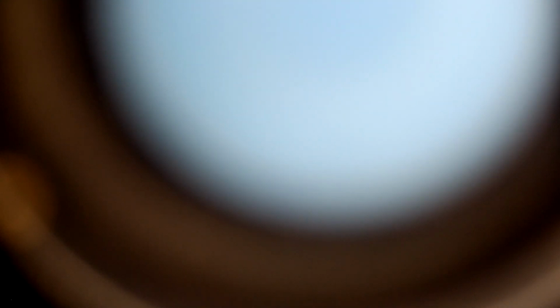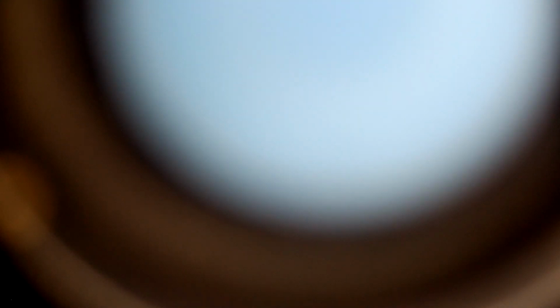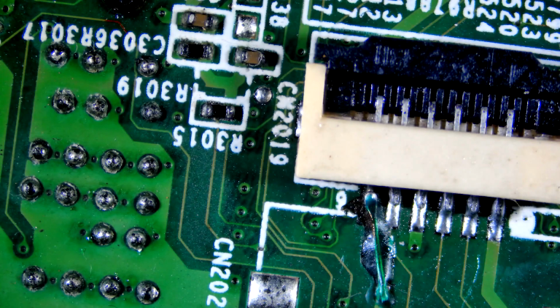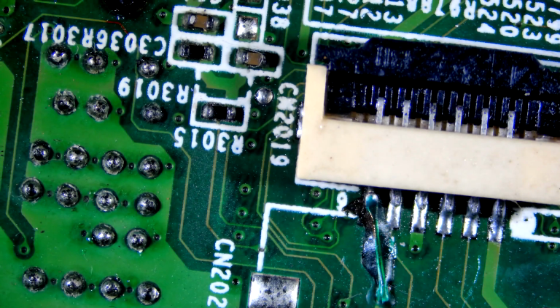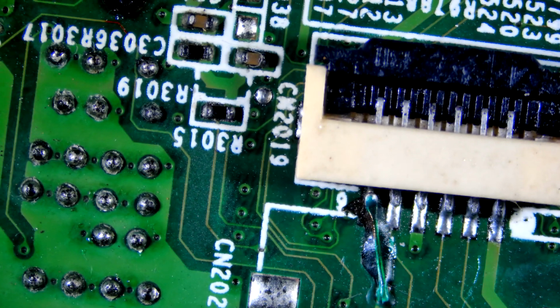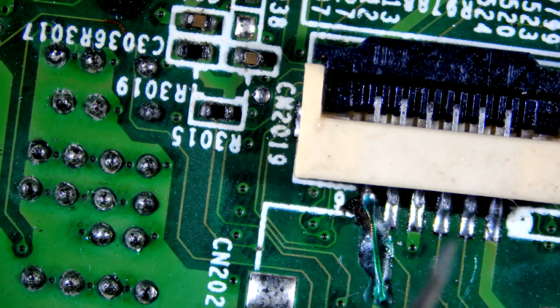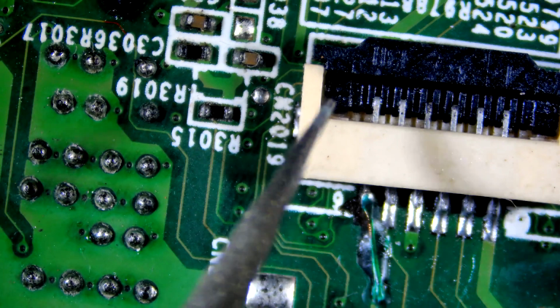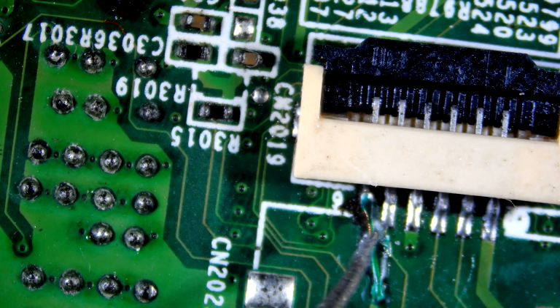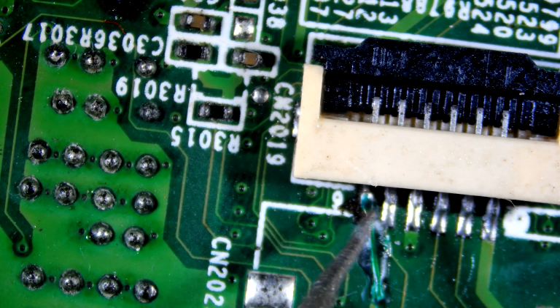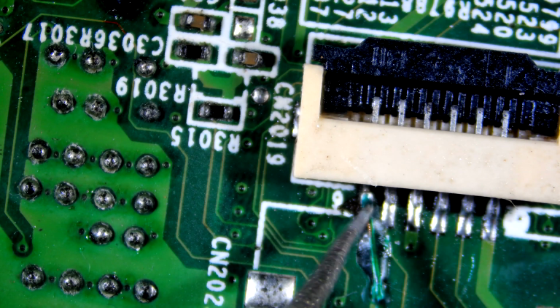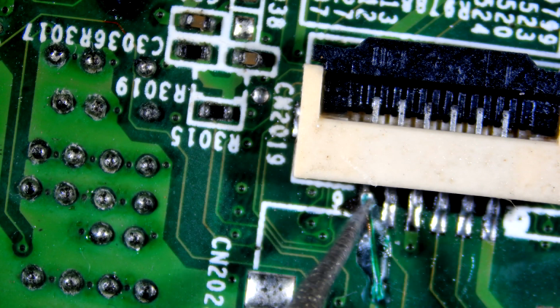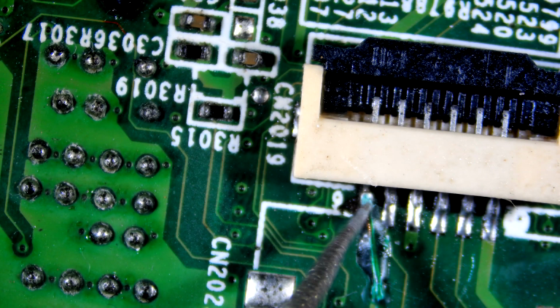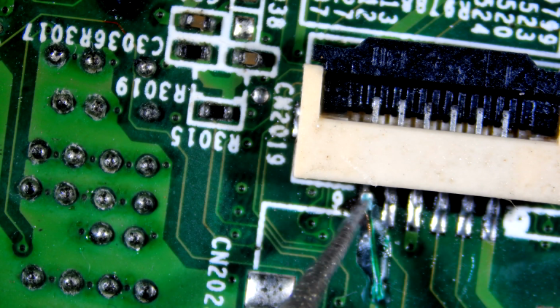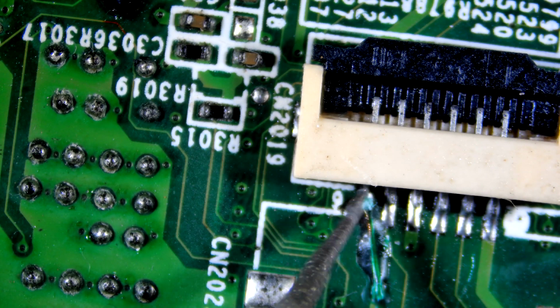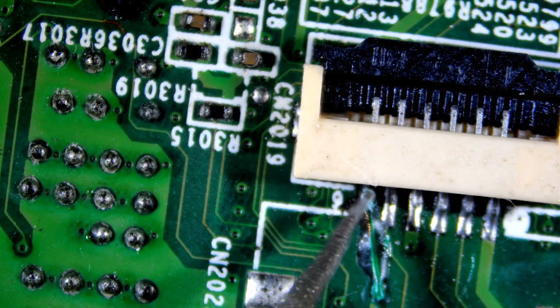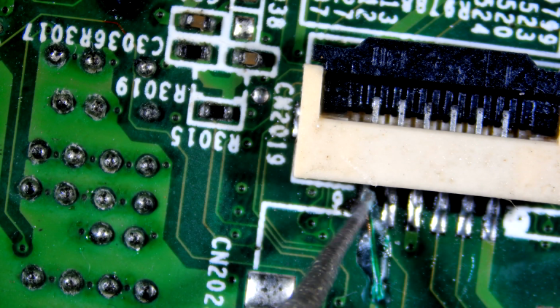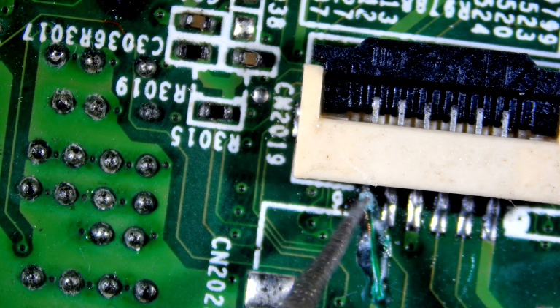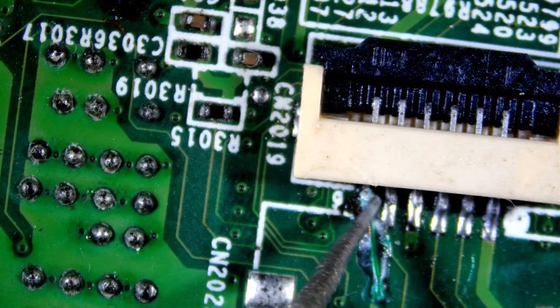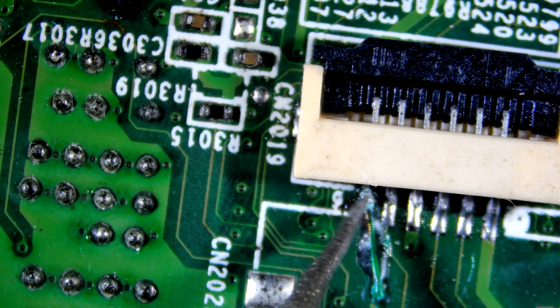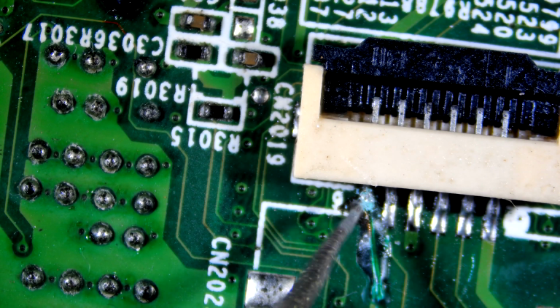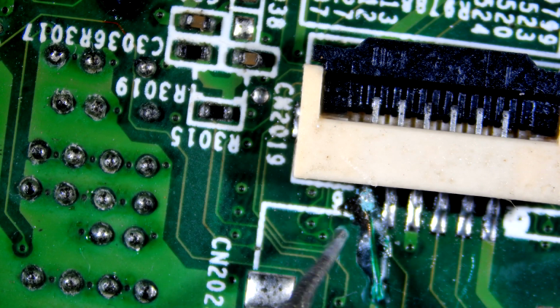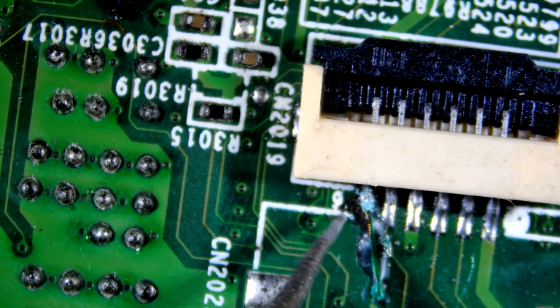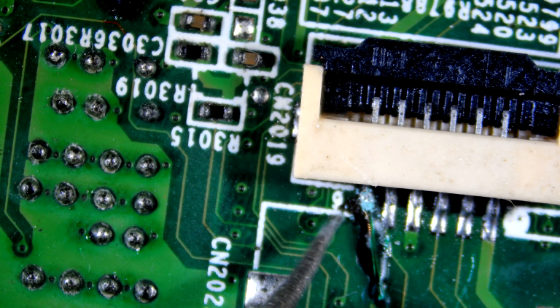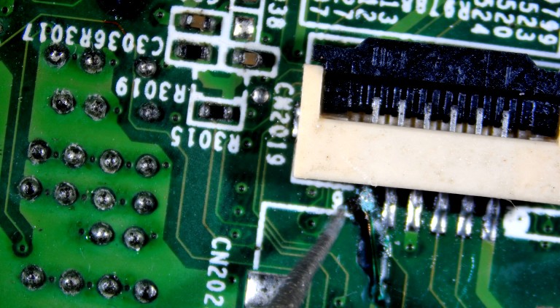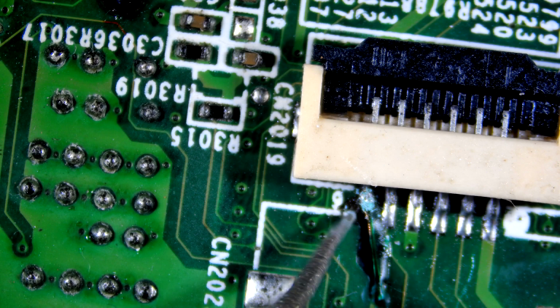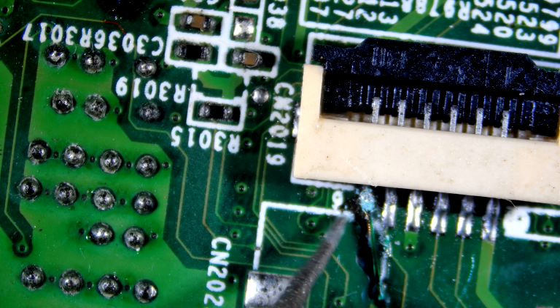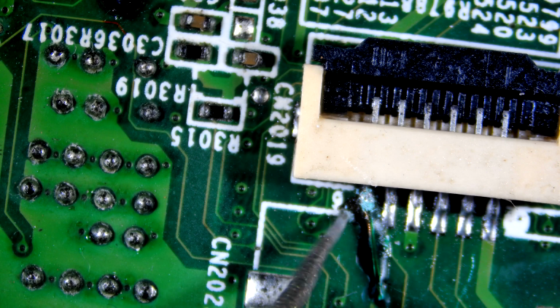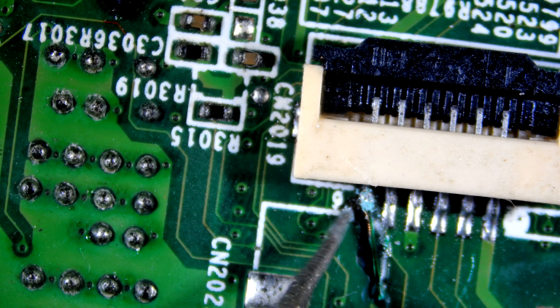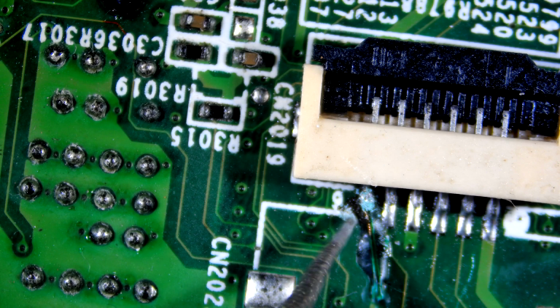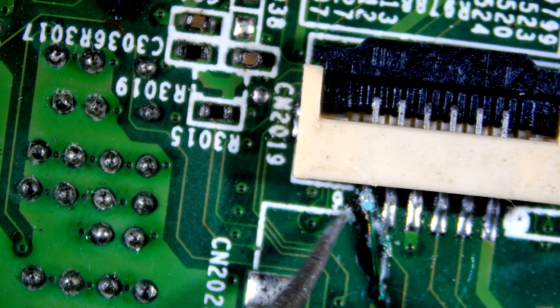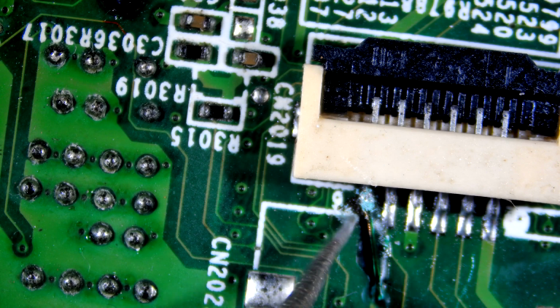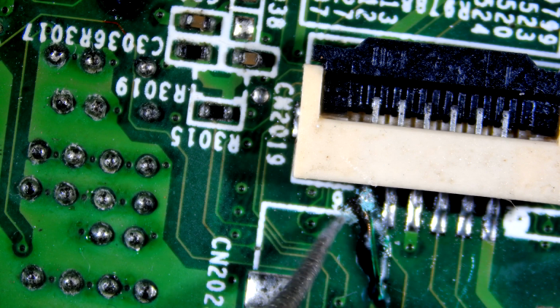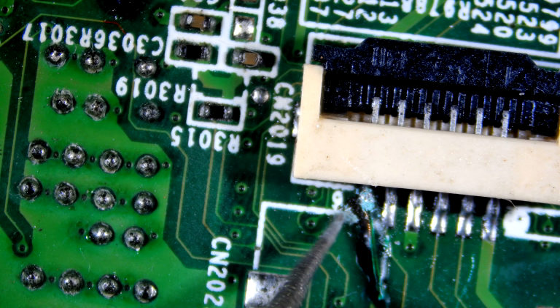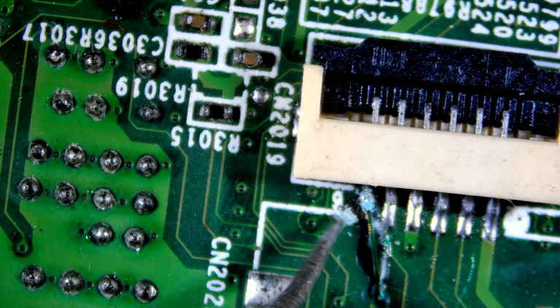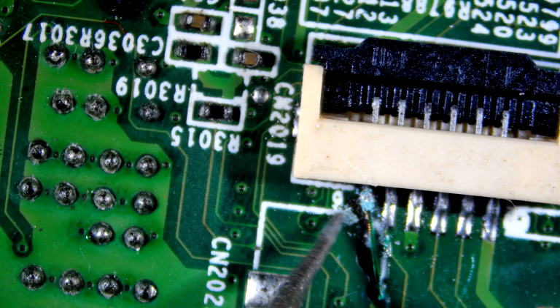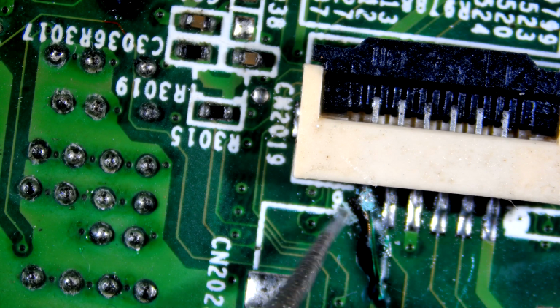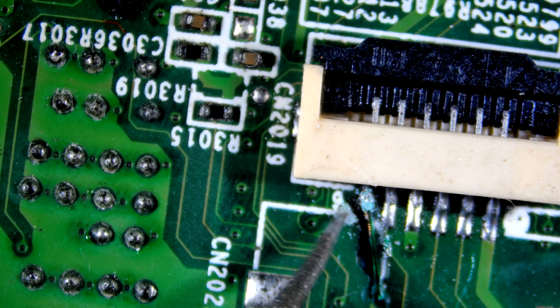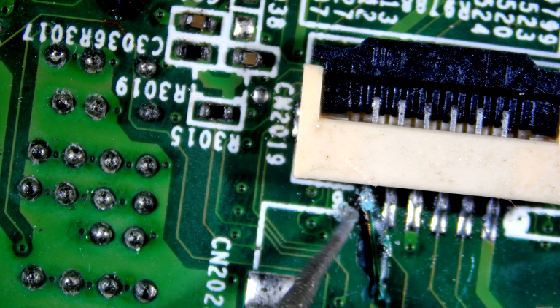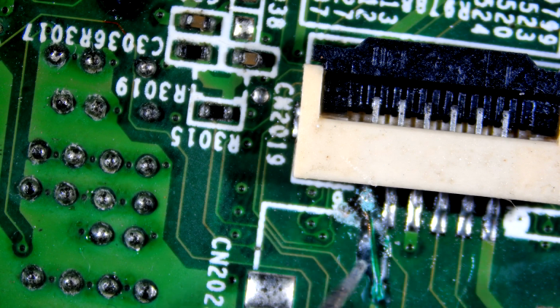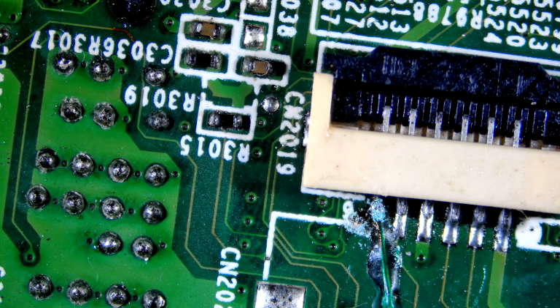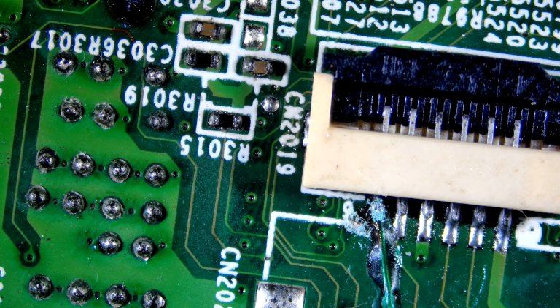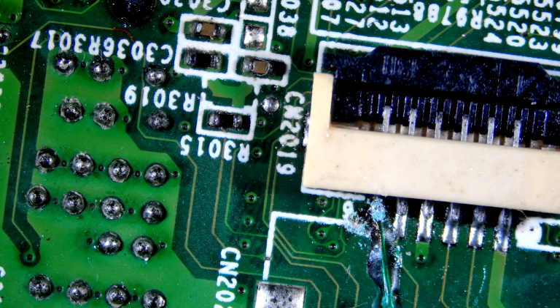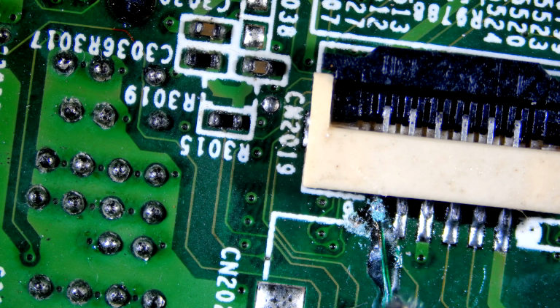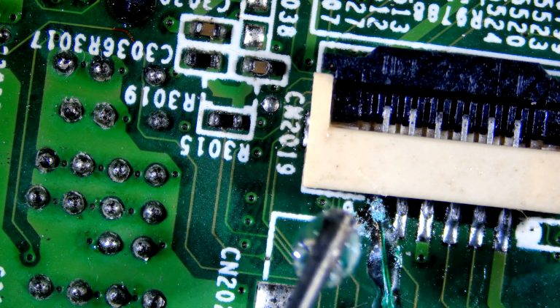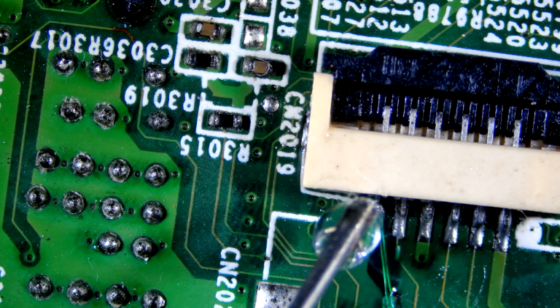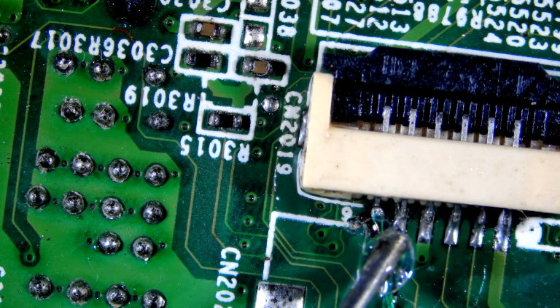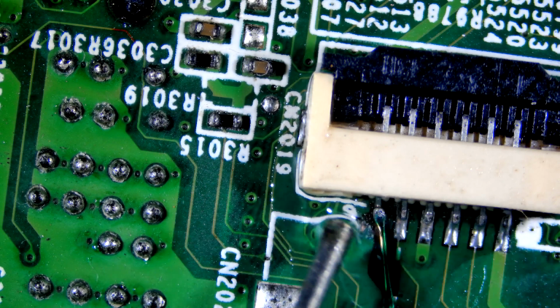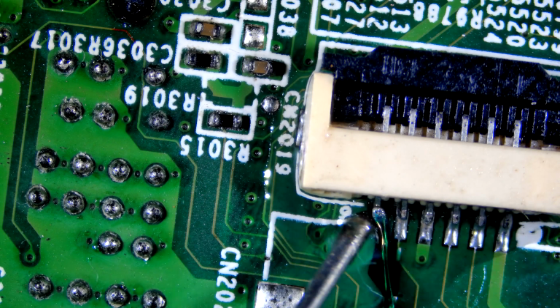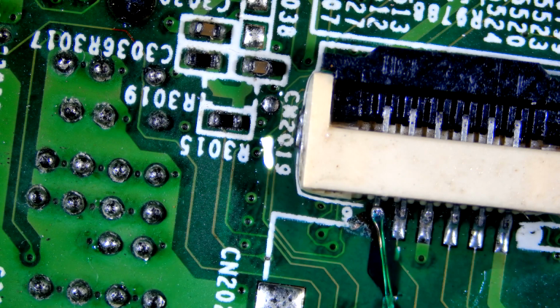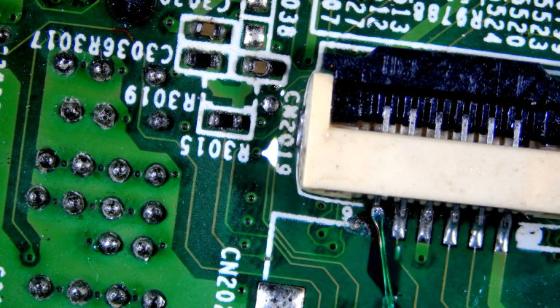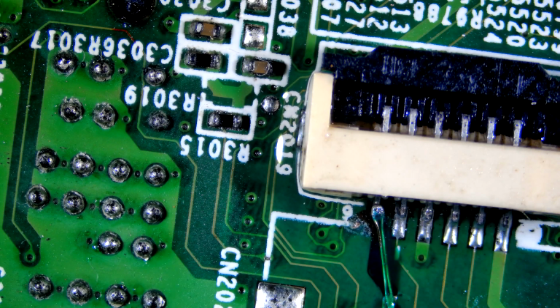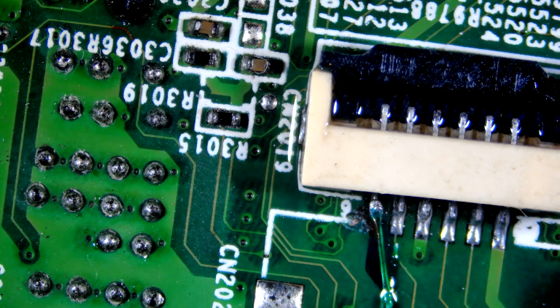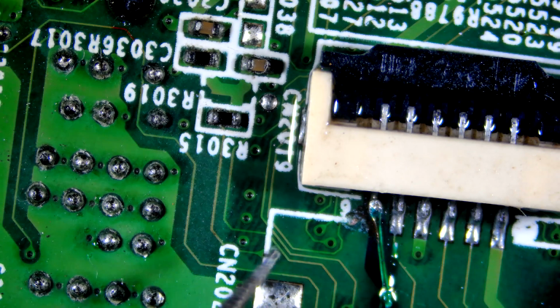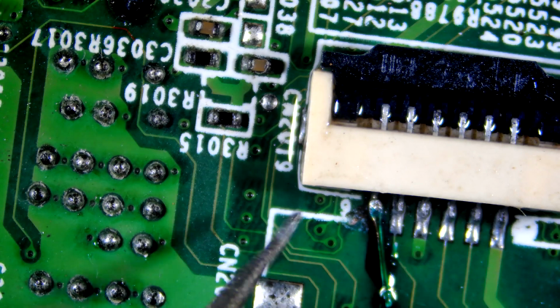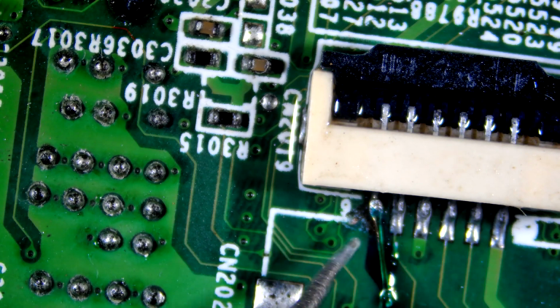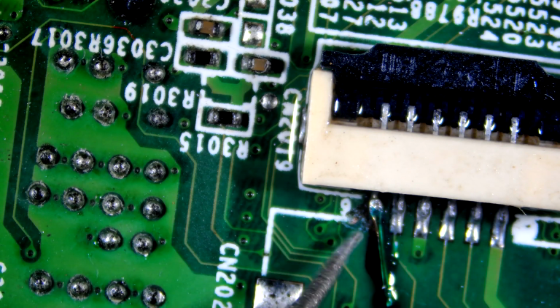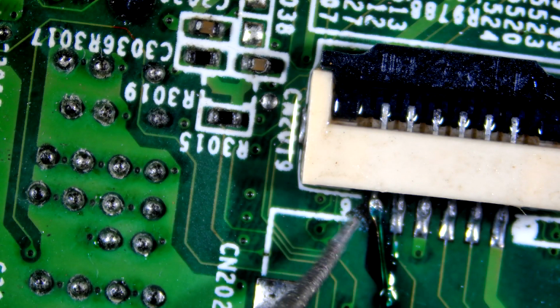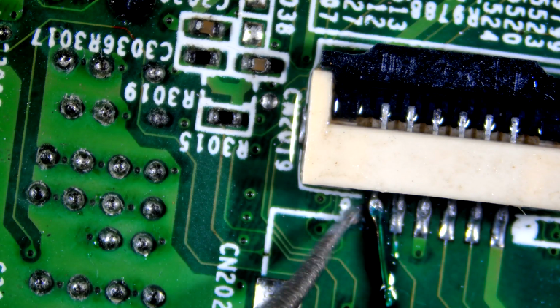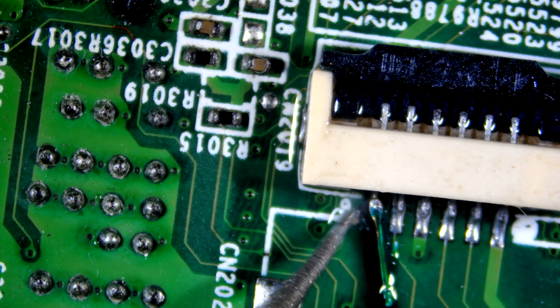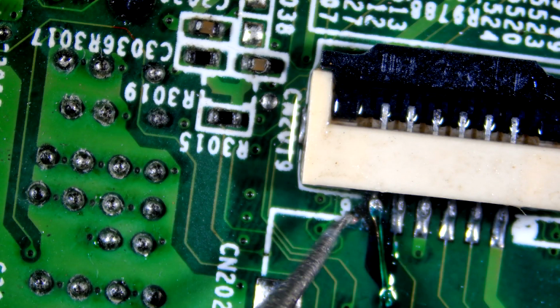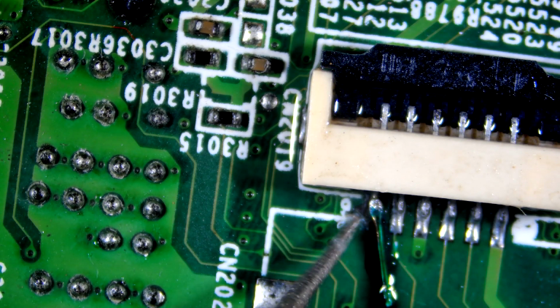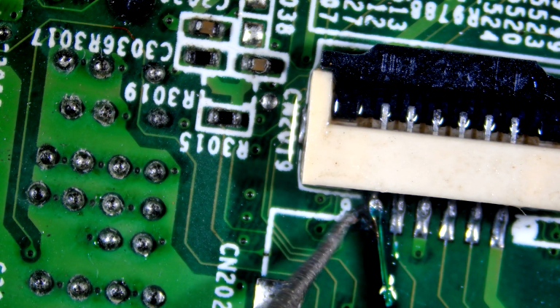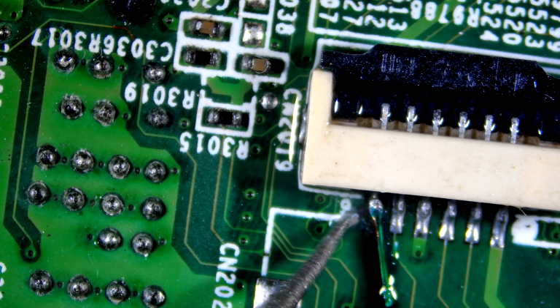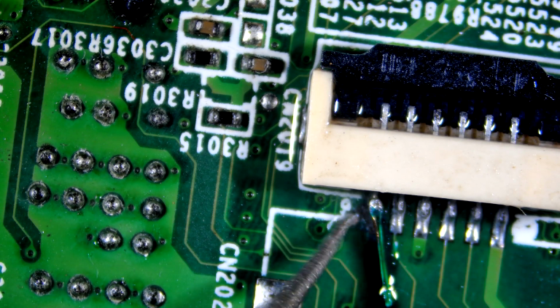I forgot to connect another trace. So I will grind a little bit of the UV mask, then connect them using a small wire.